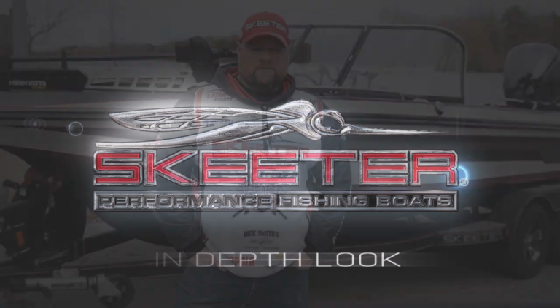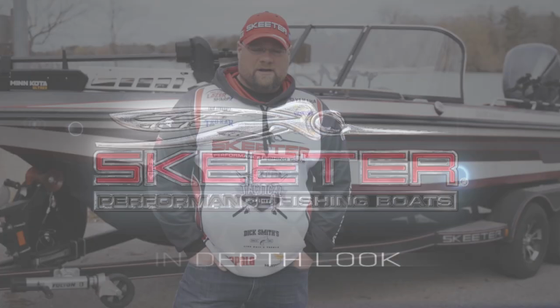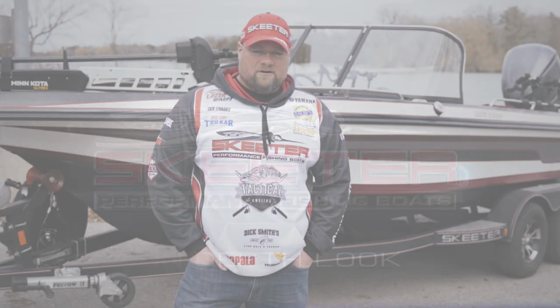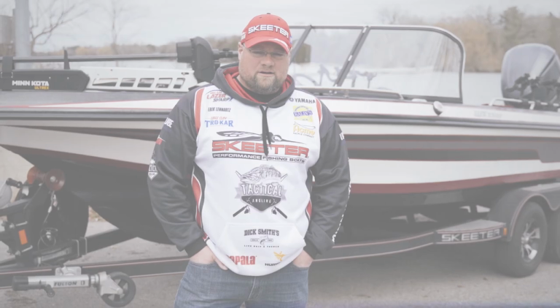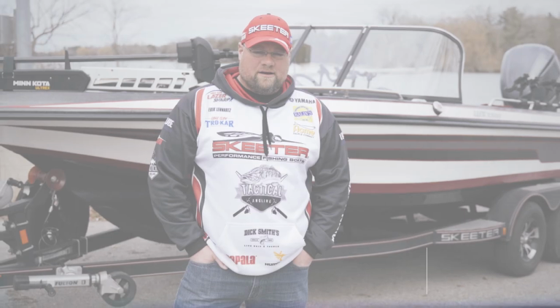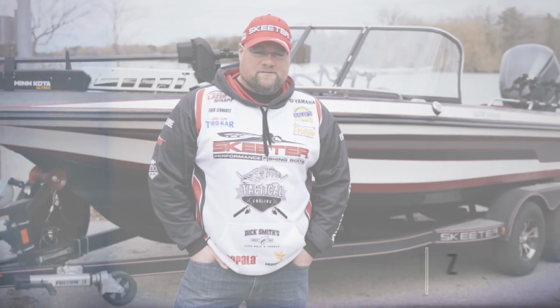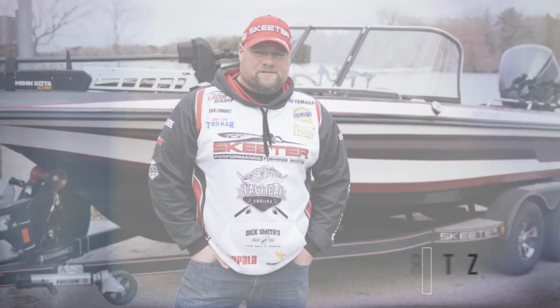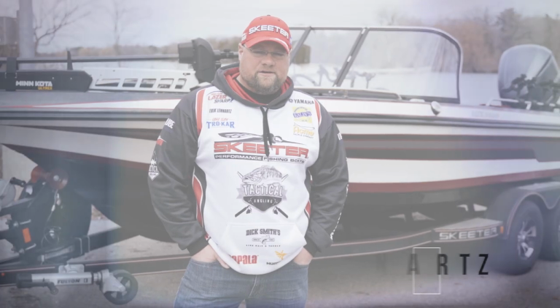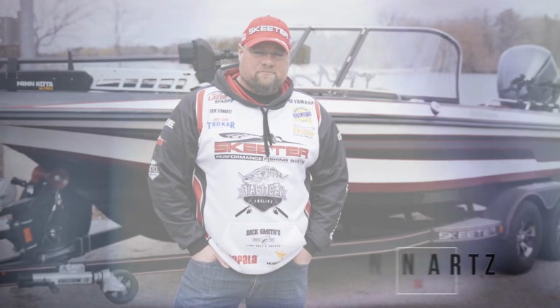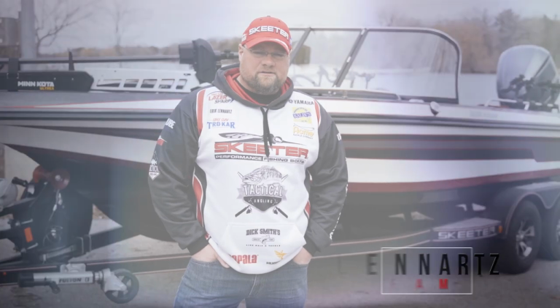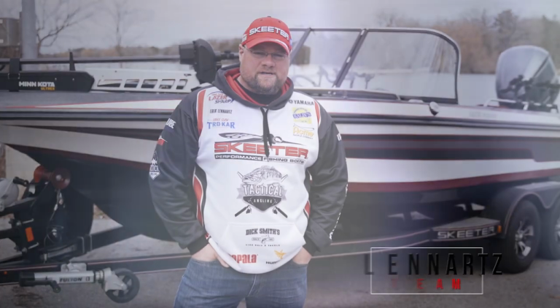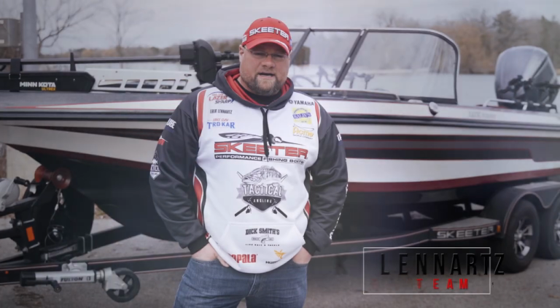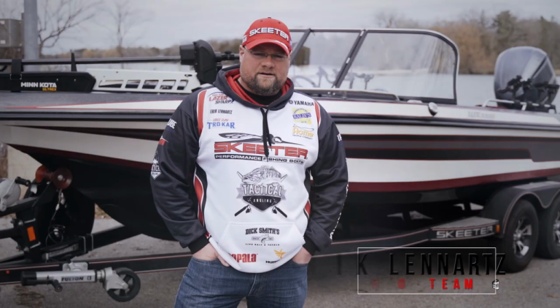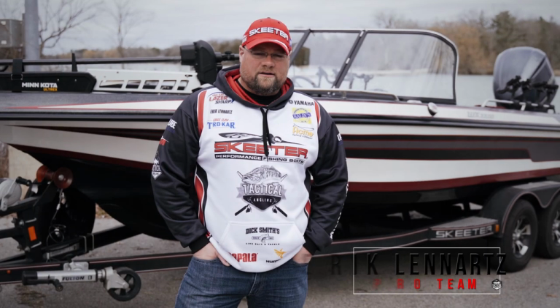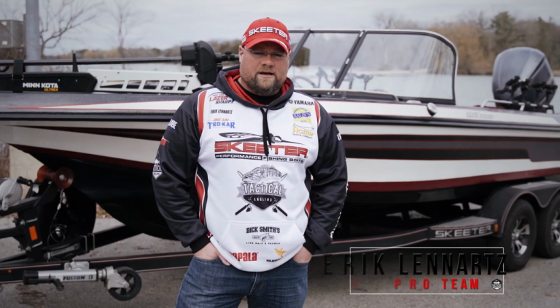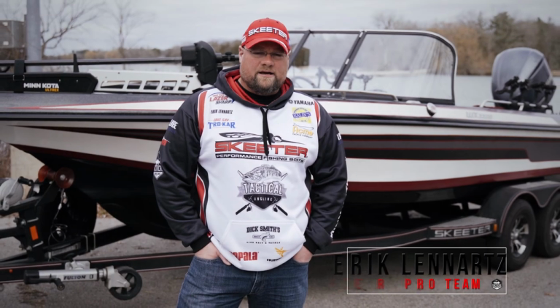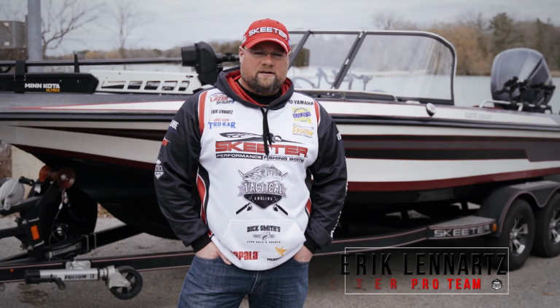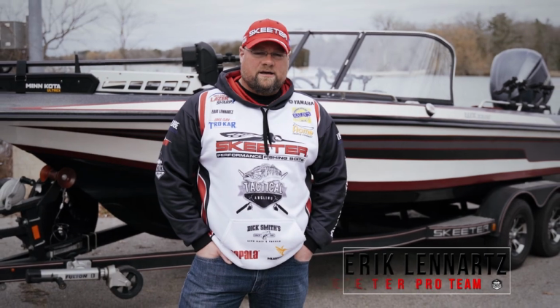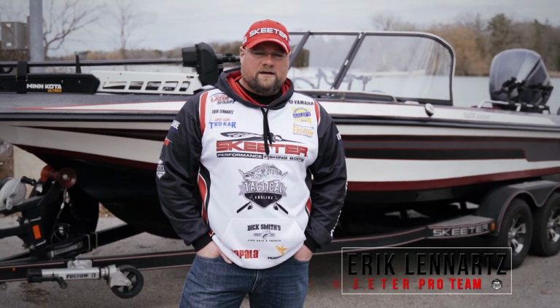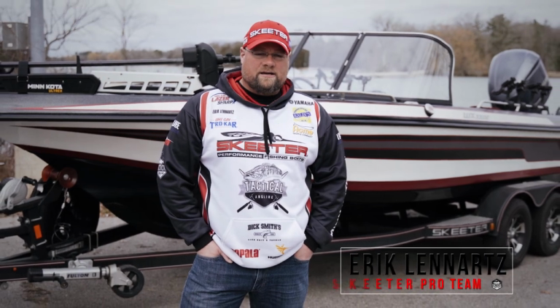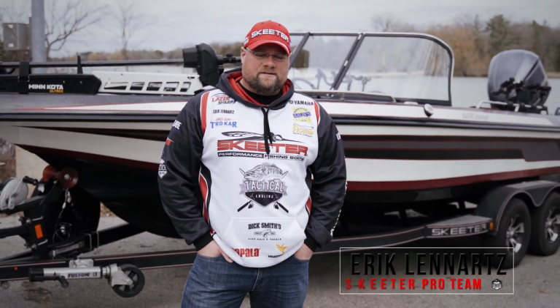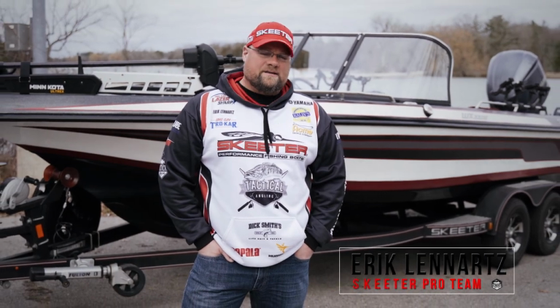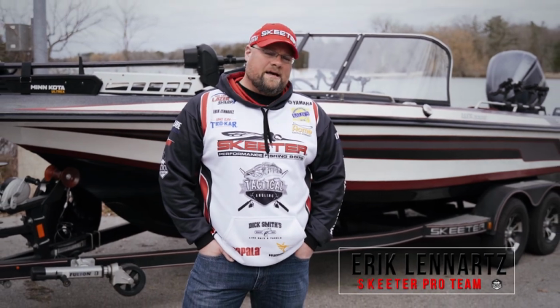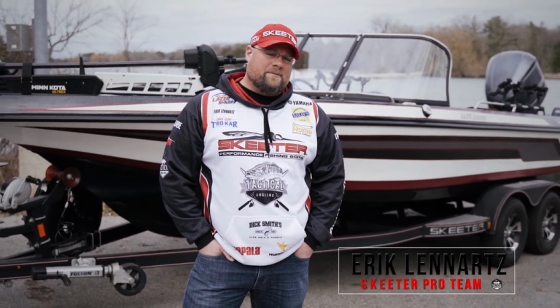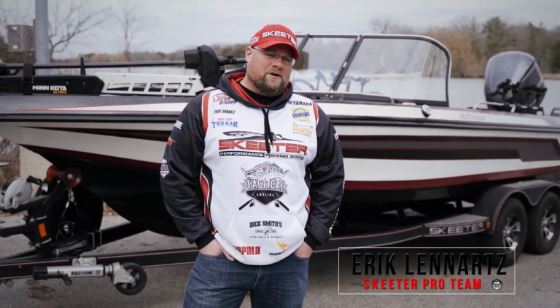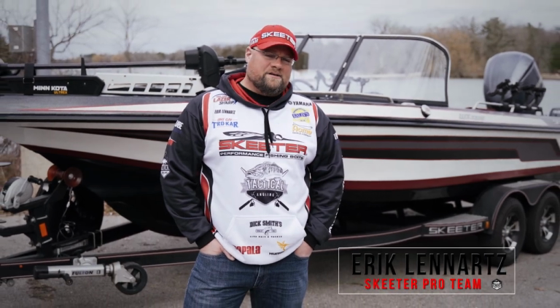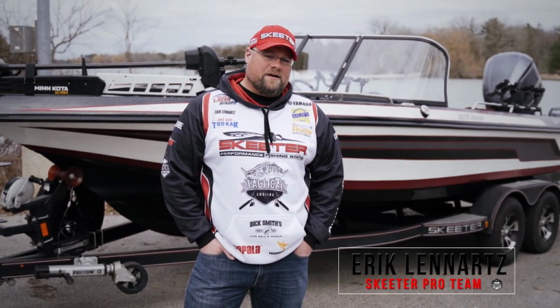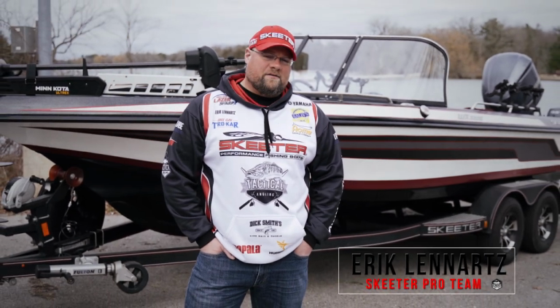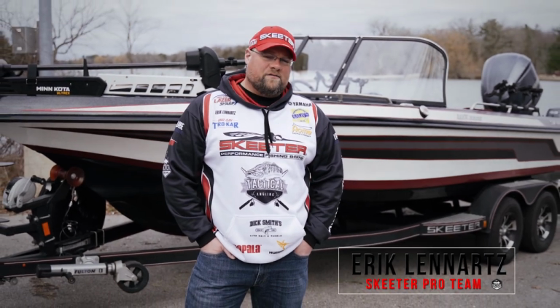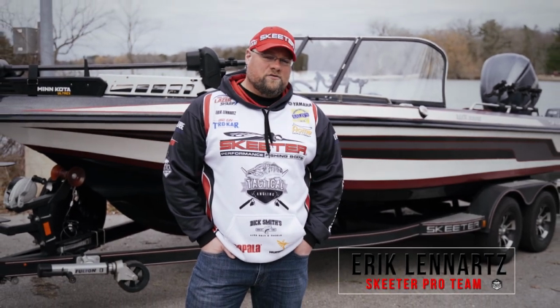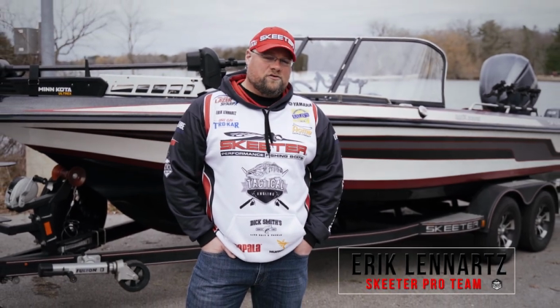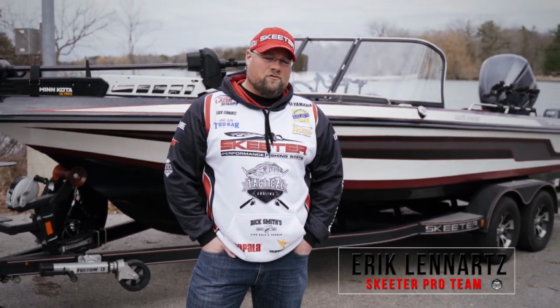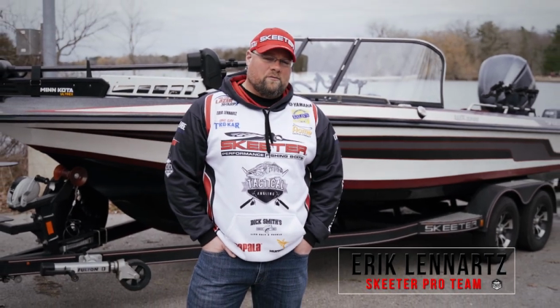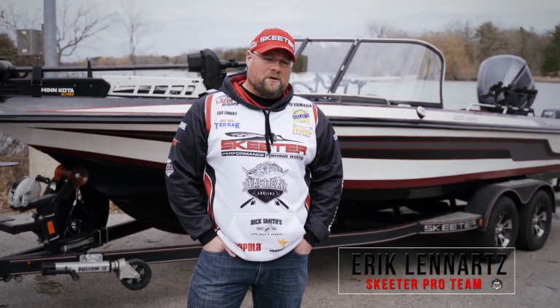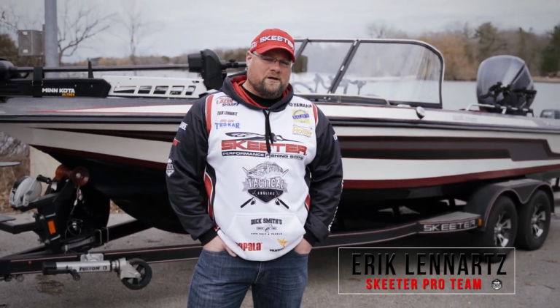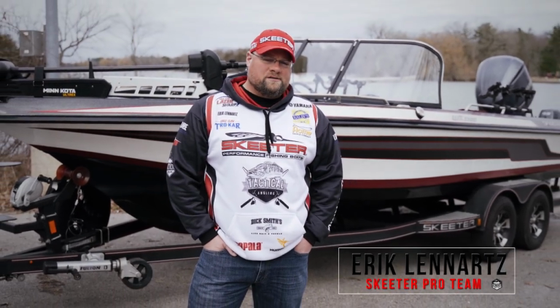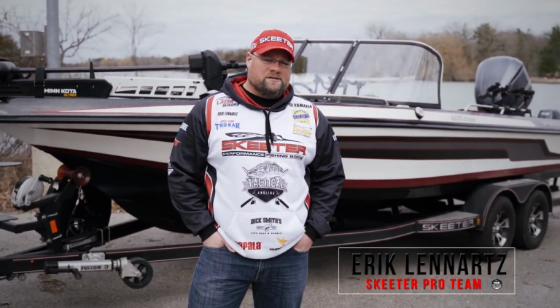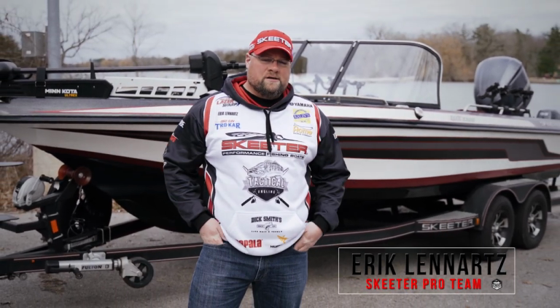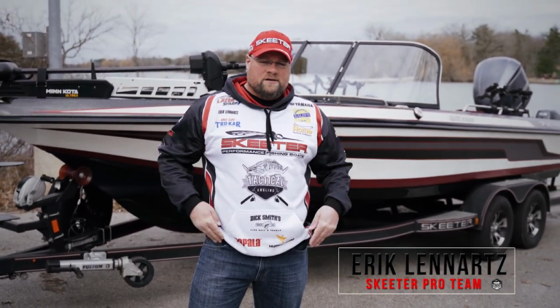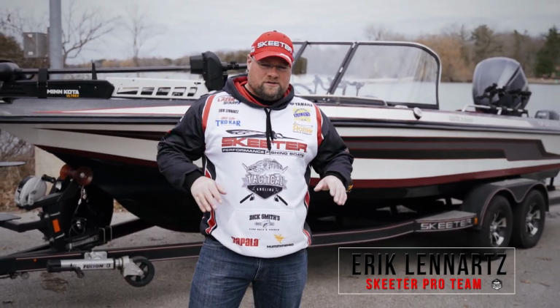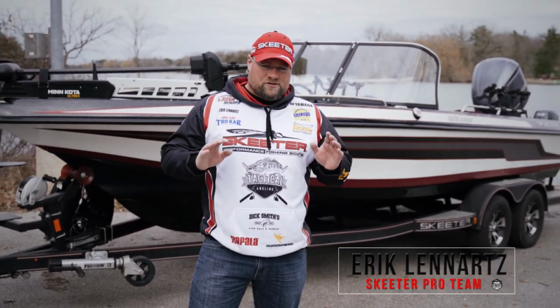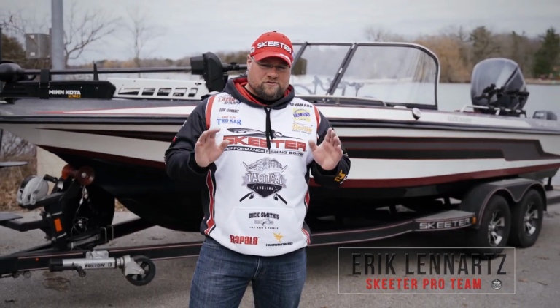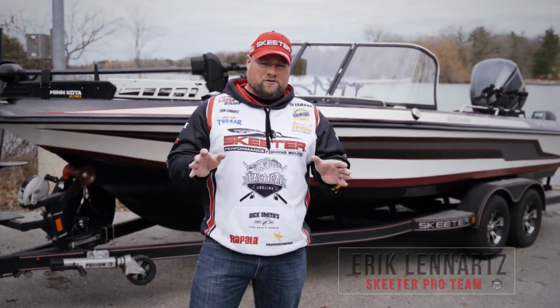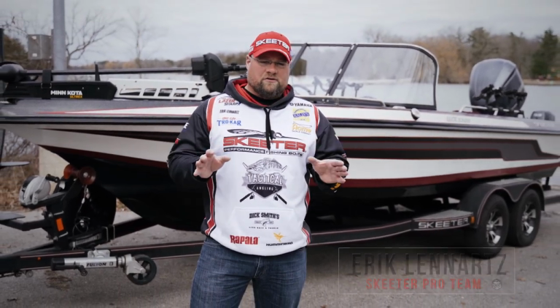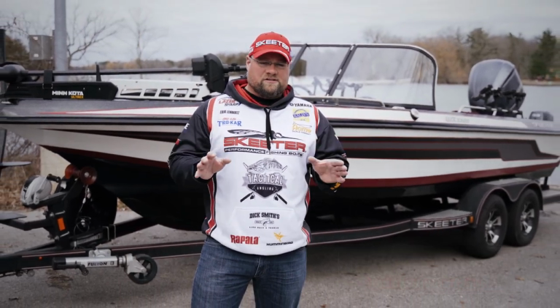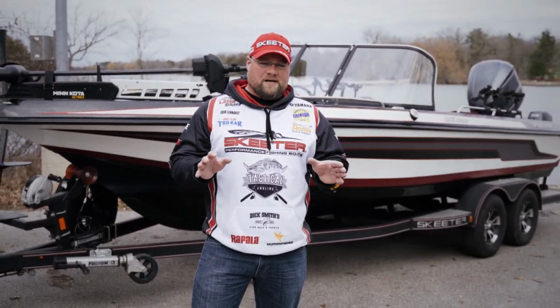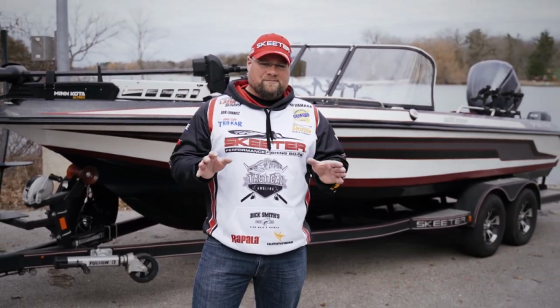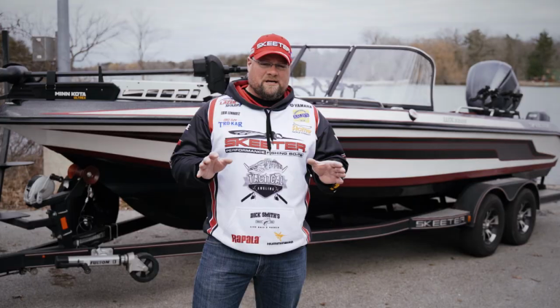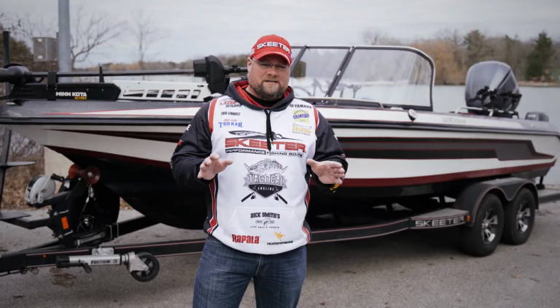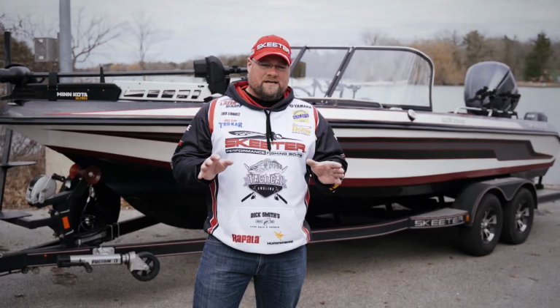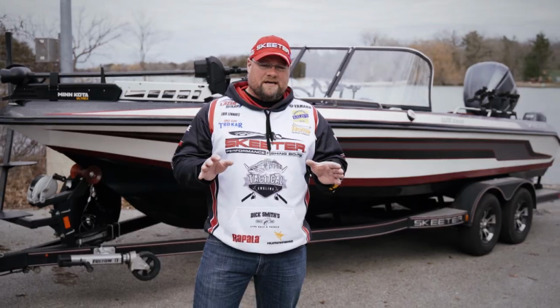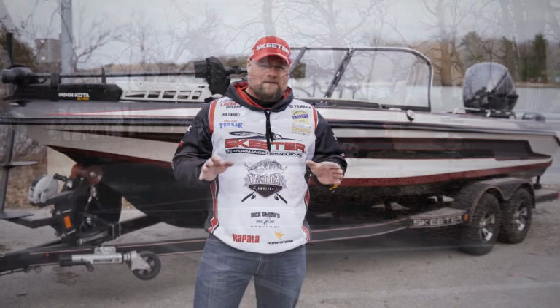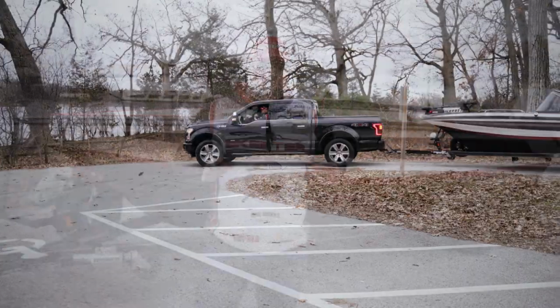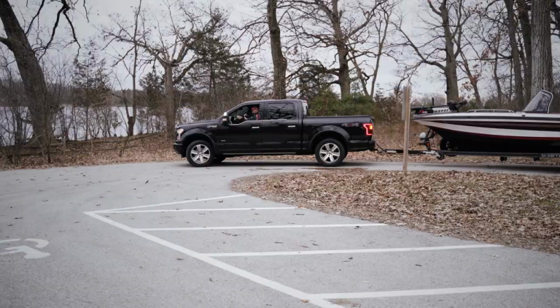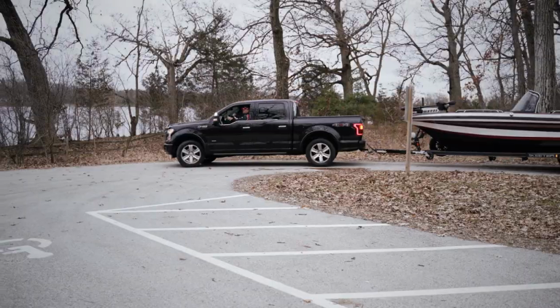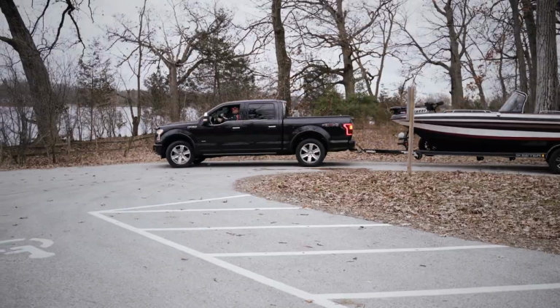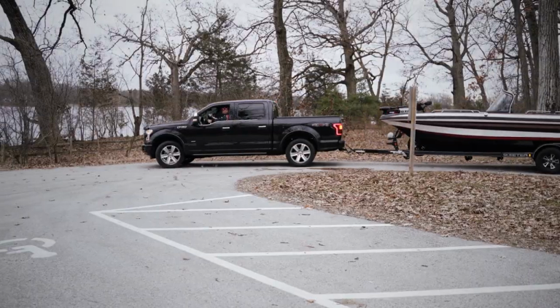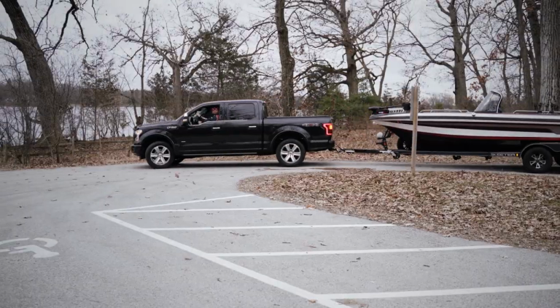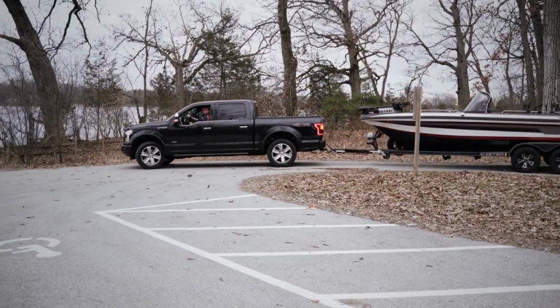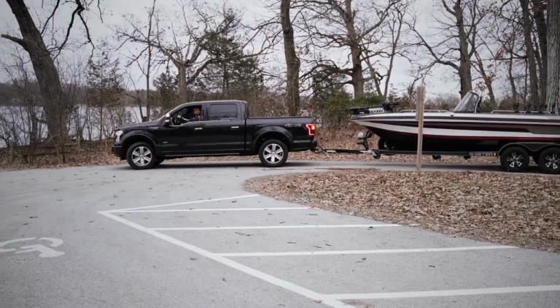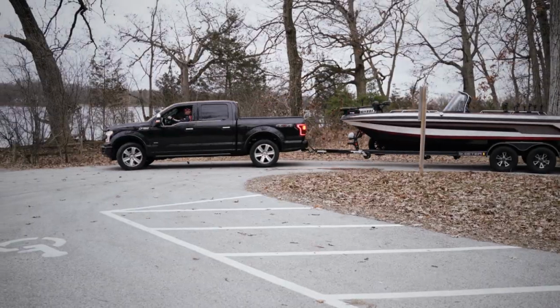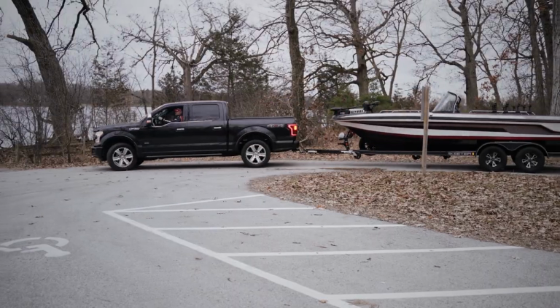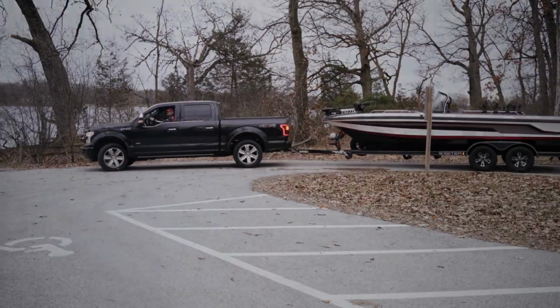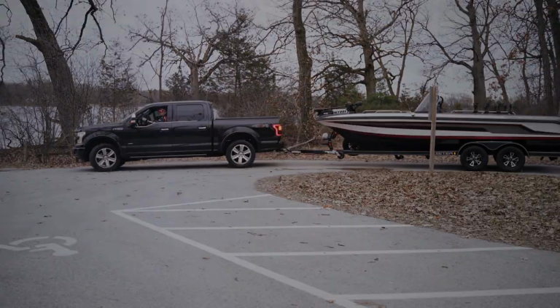Eric Lennertz here with Tactical Angling, and today I'm going to take a few short minutes to show you the steps I take when I launch my Skeeter Bolt.